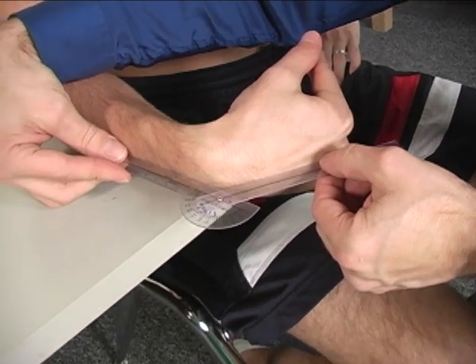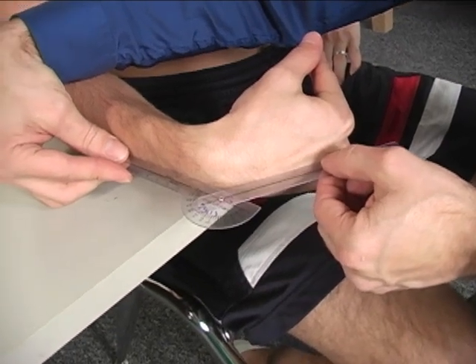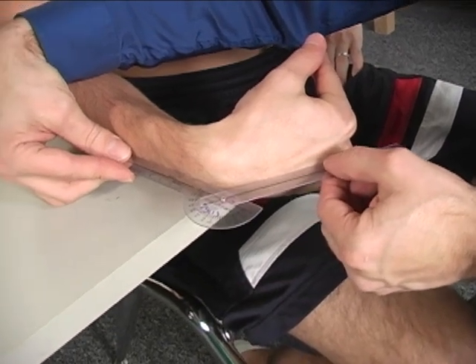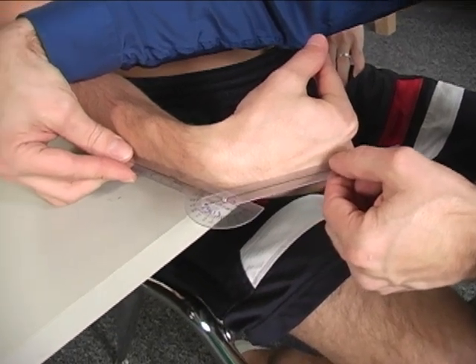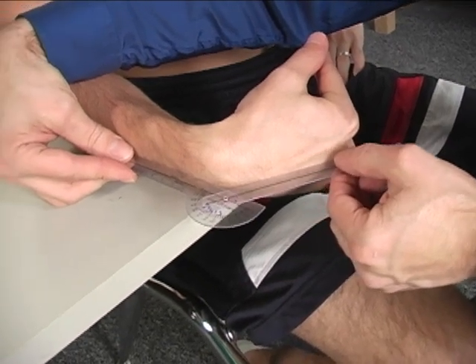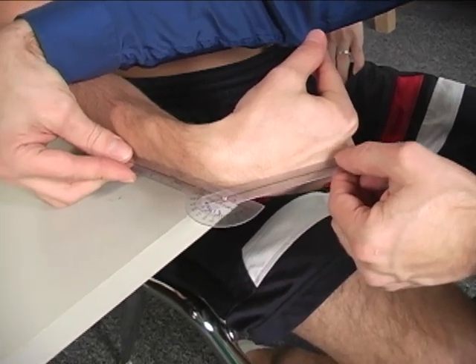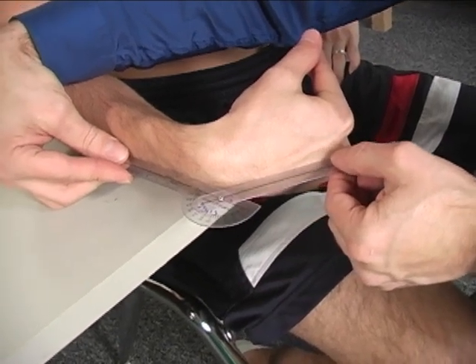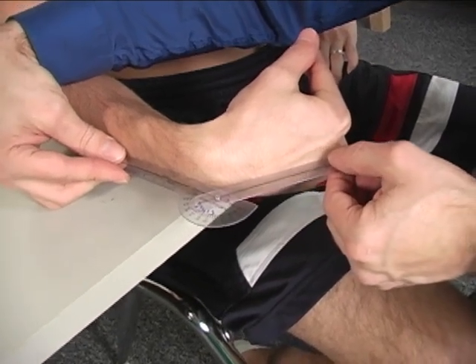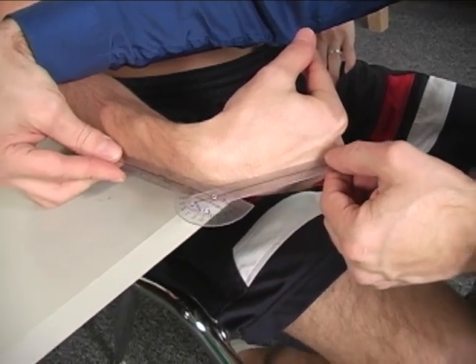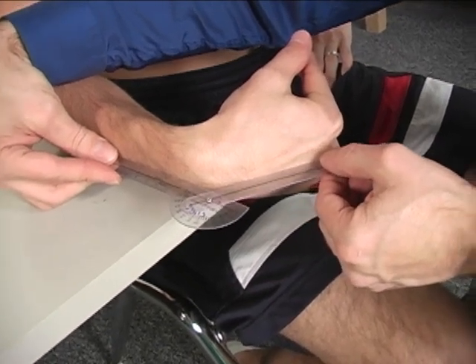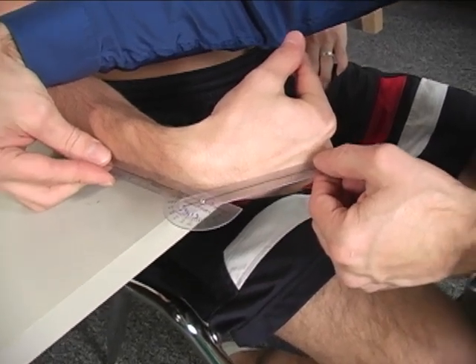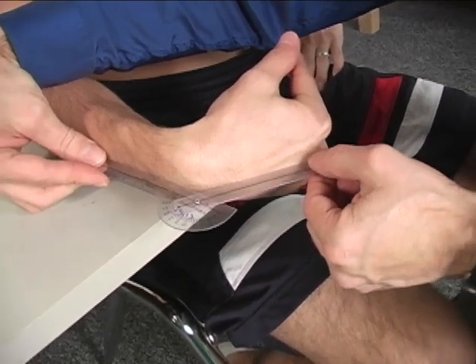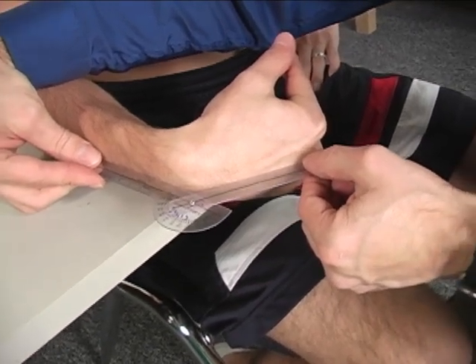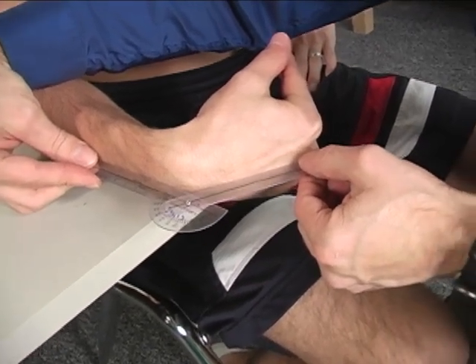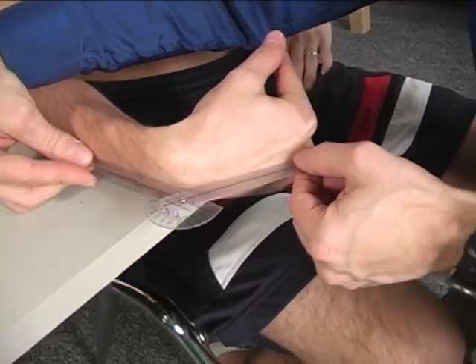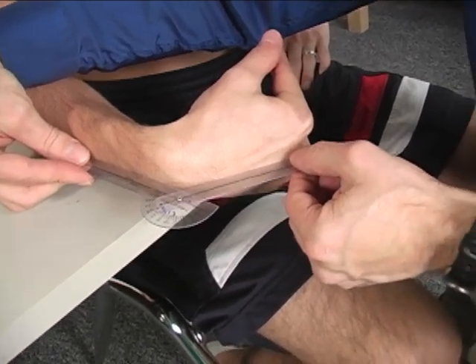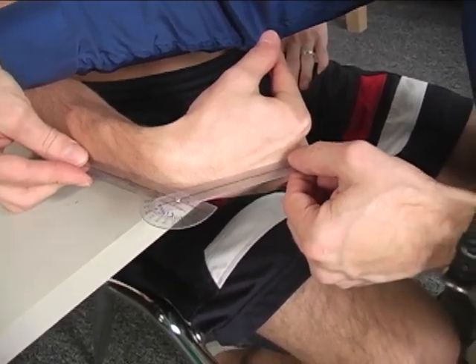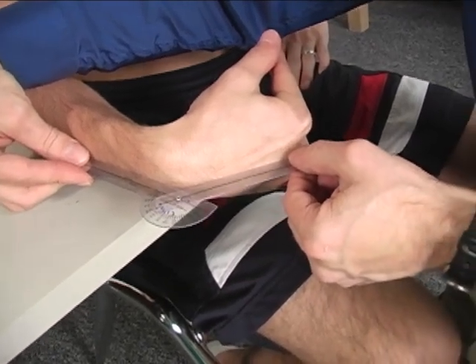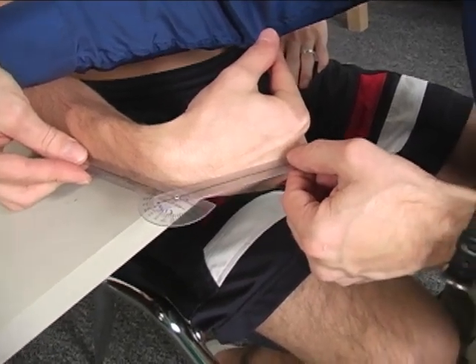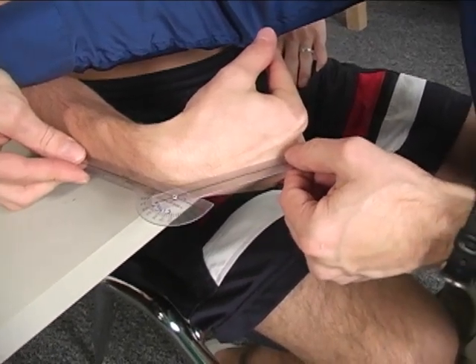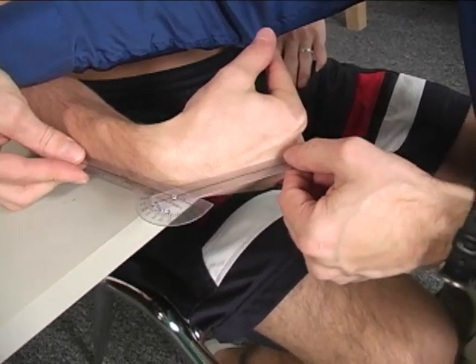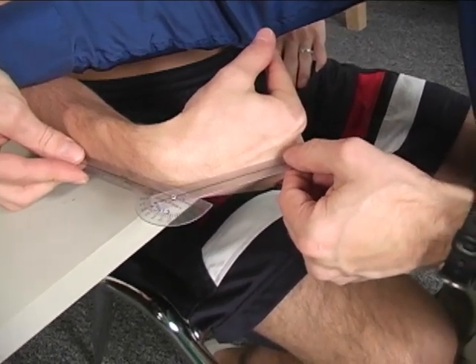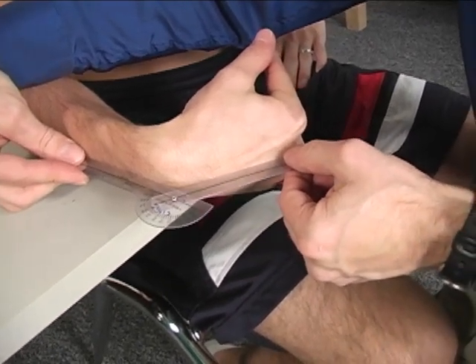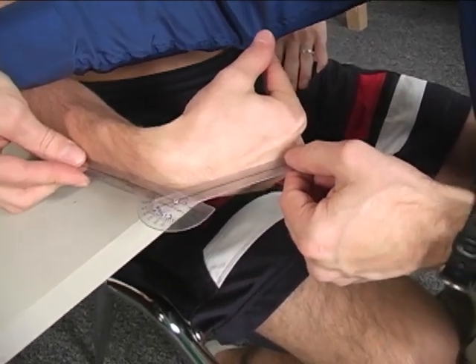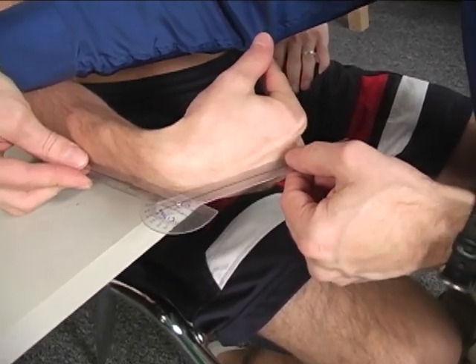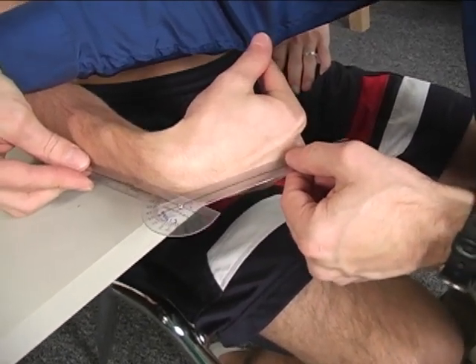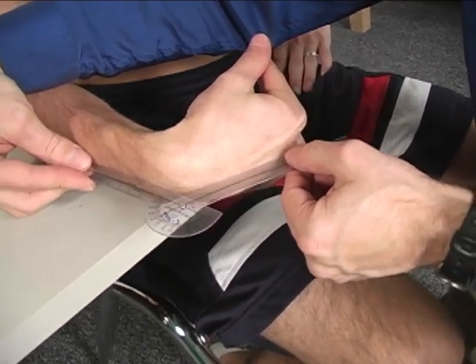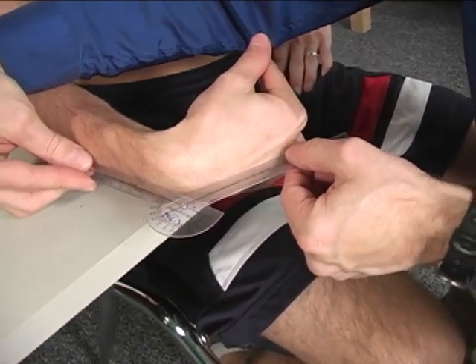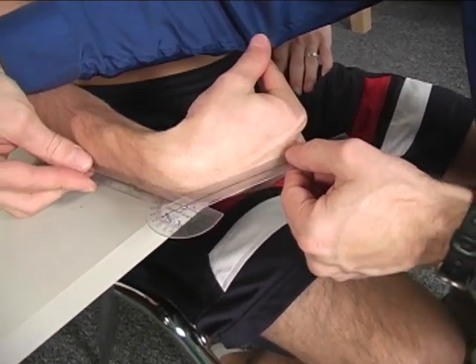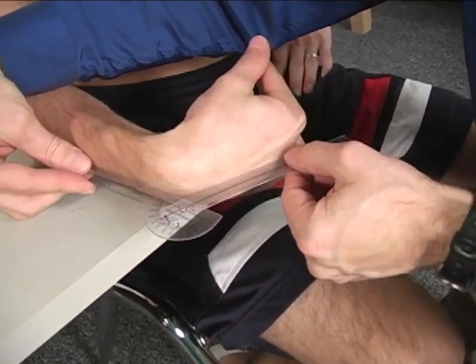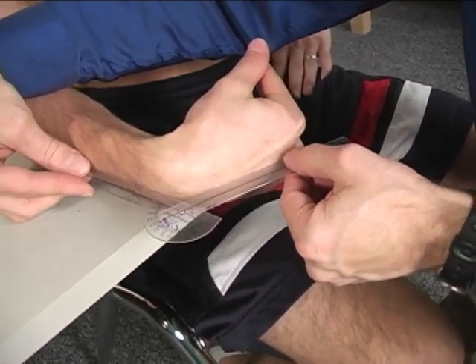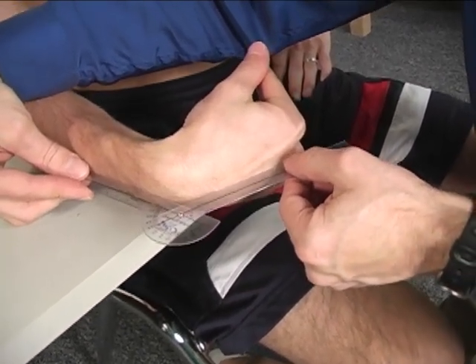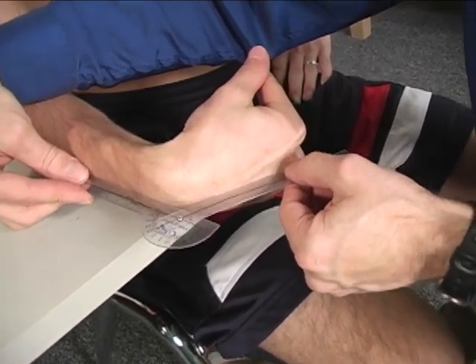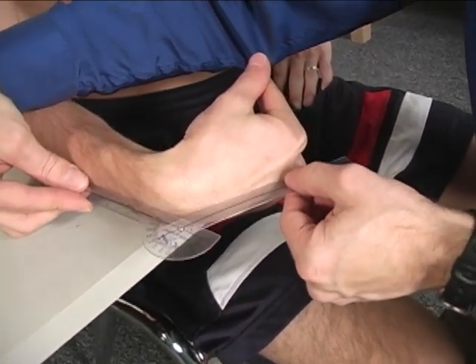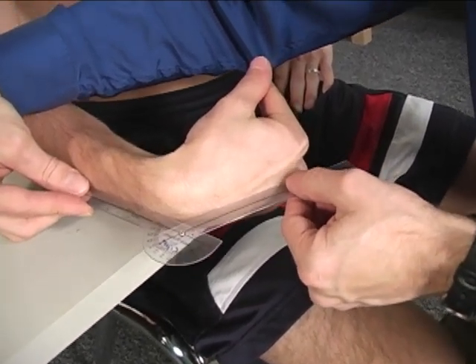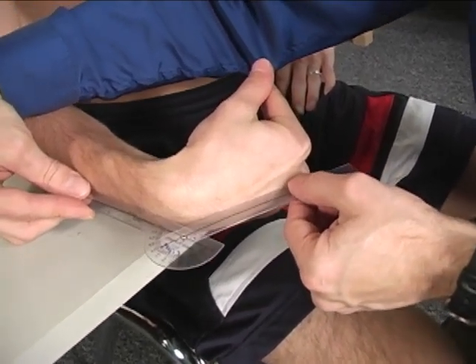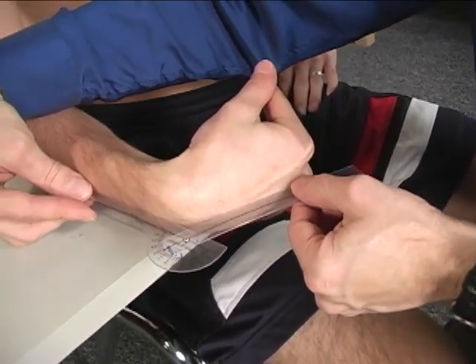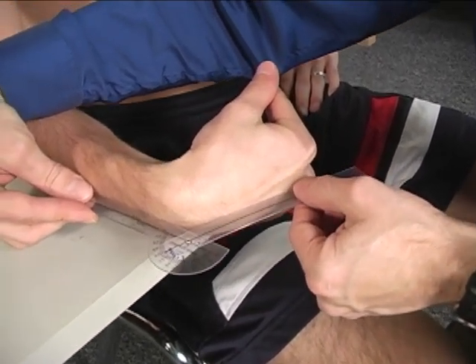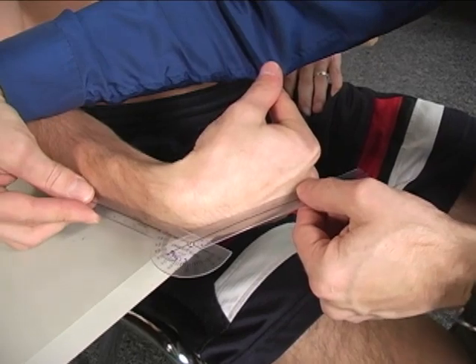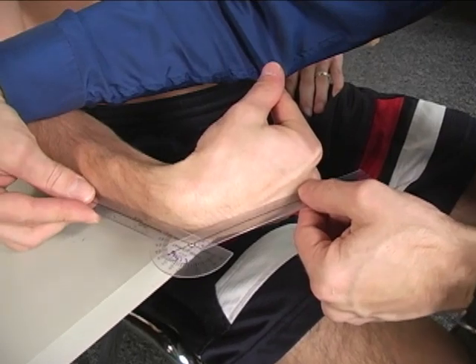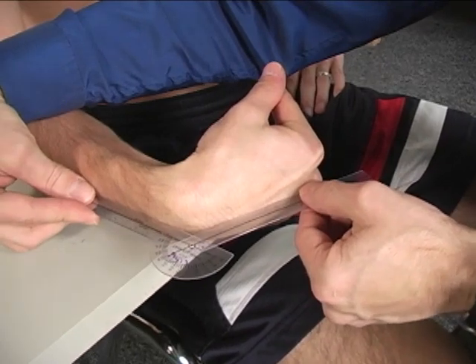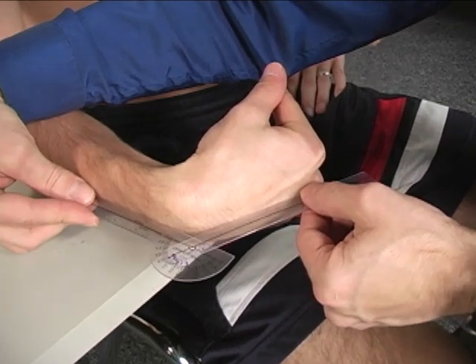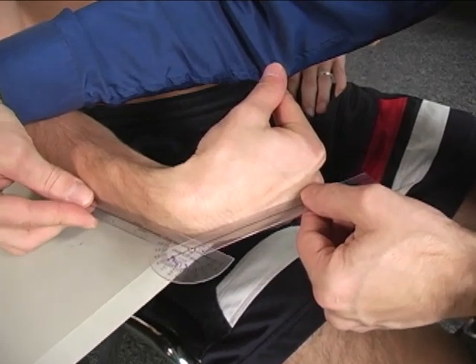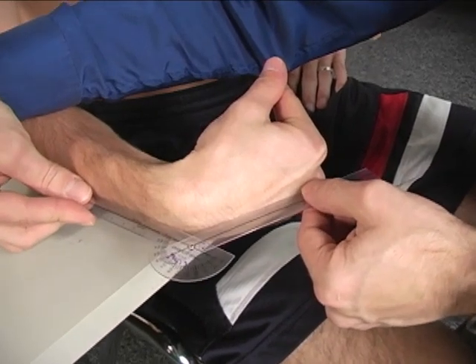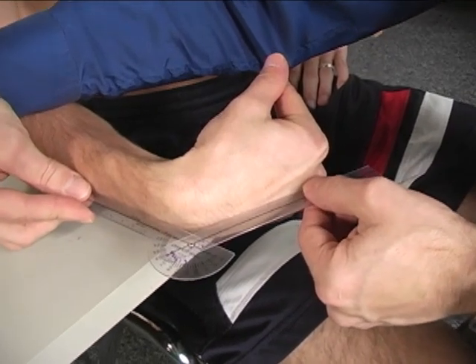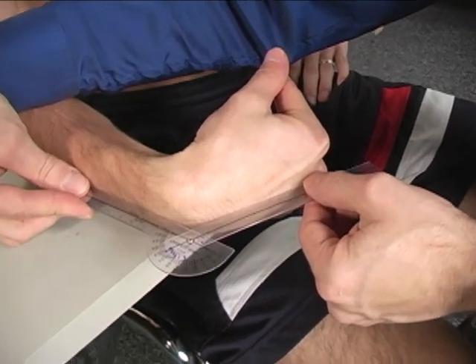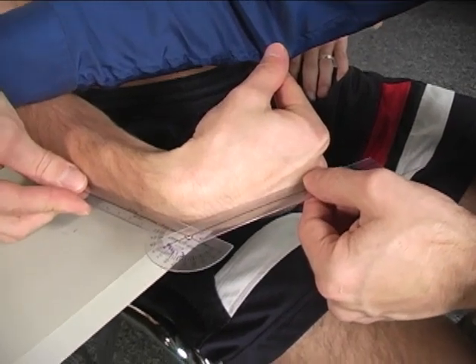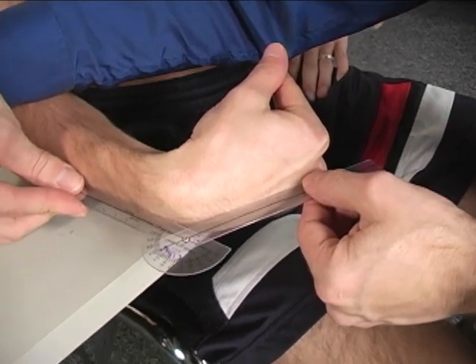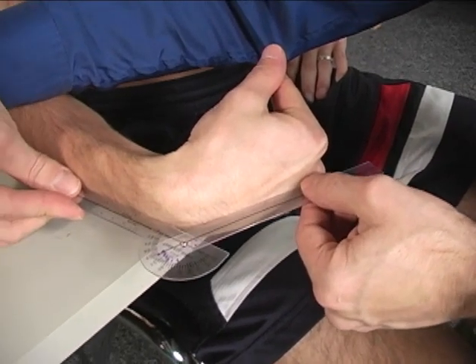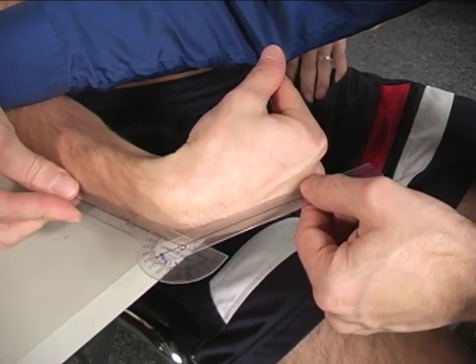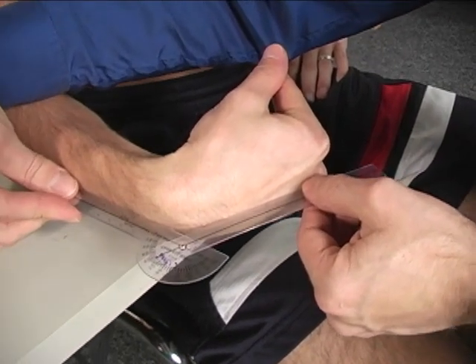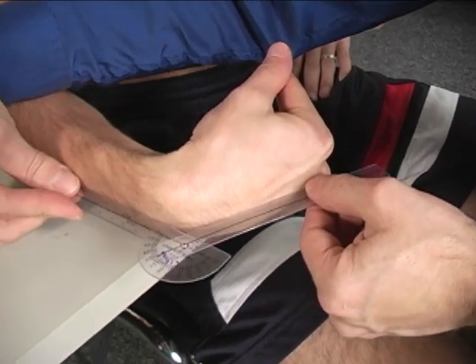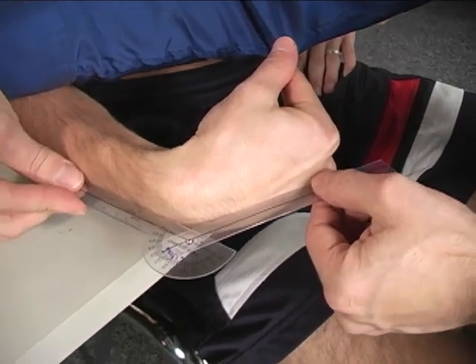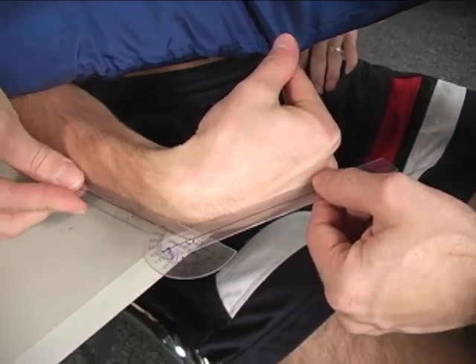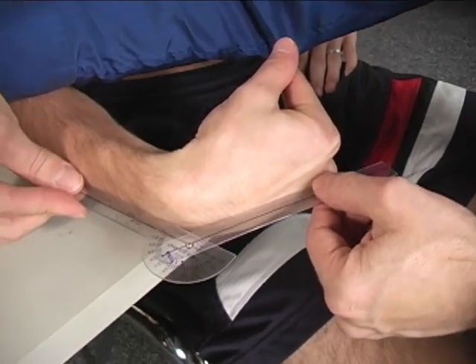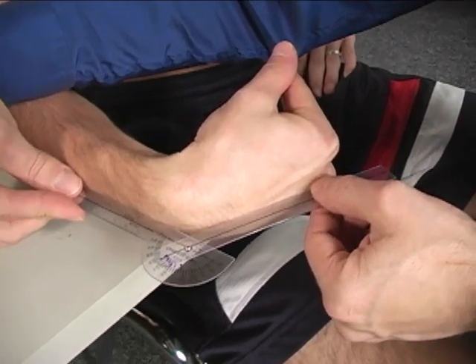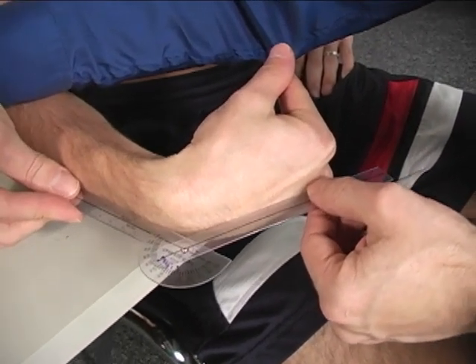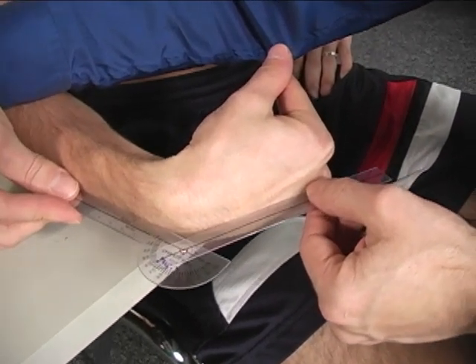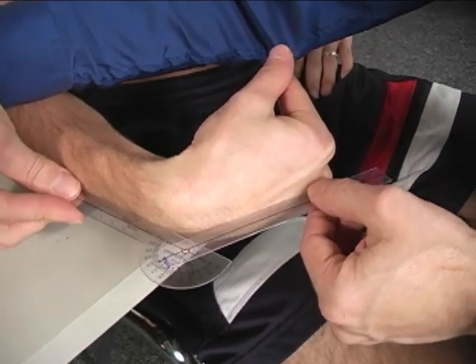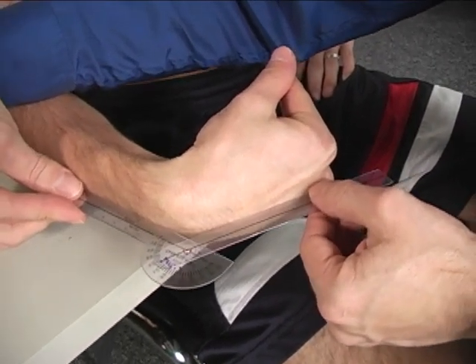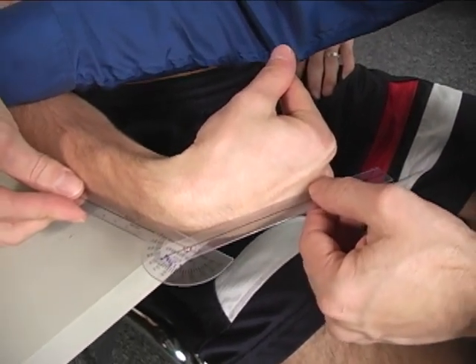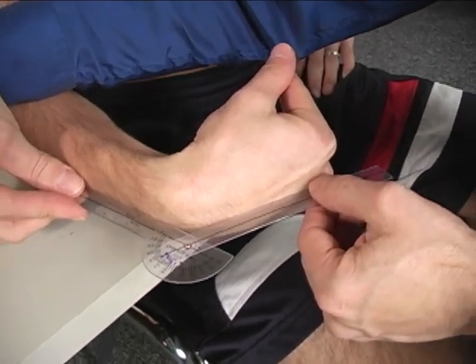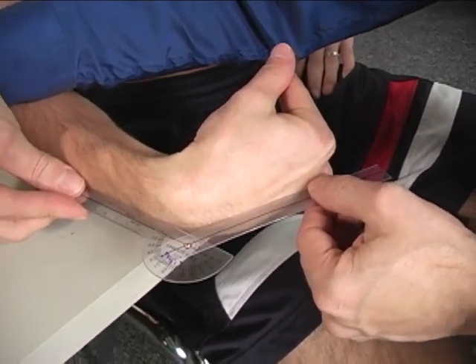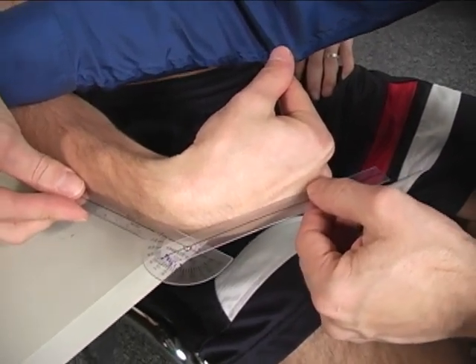Can you push any harder? I thought so — of about 60 degrees.